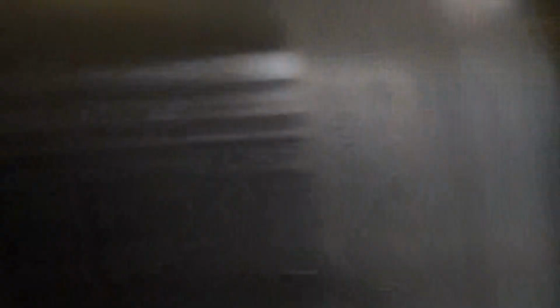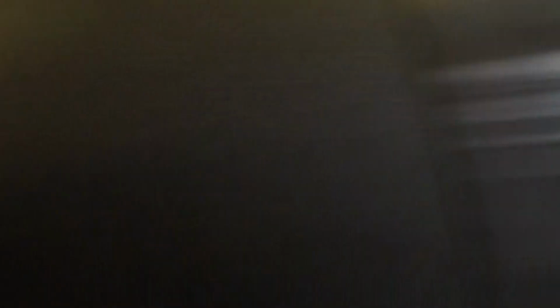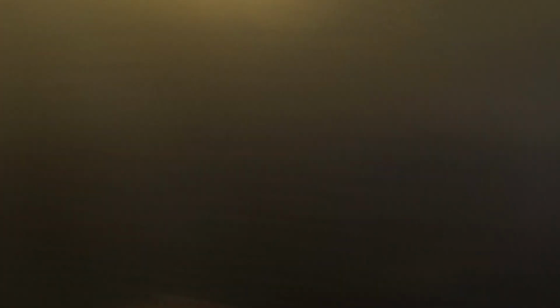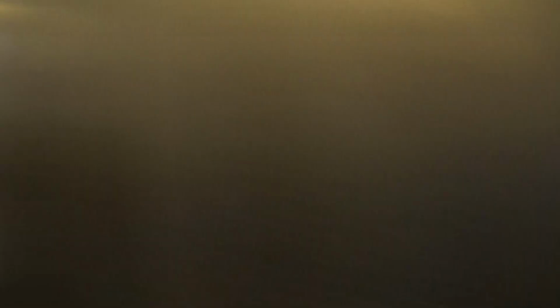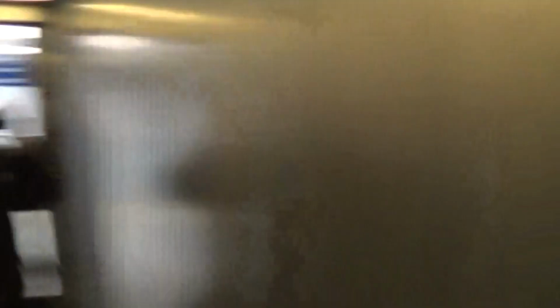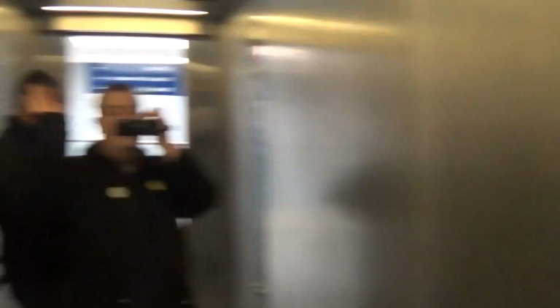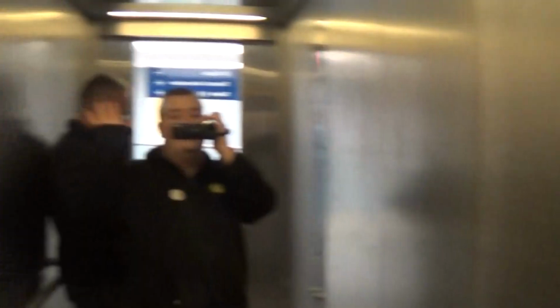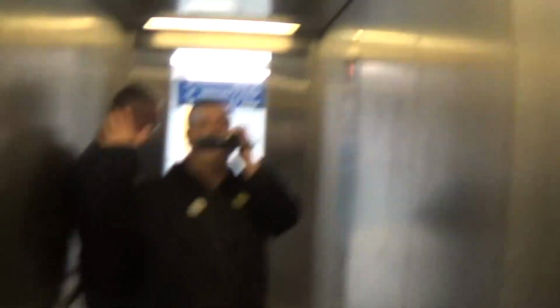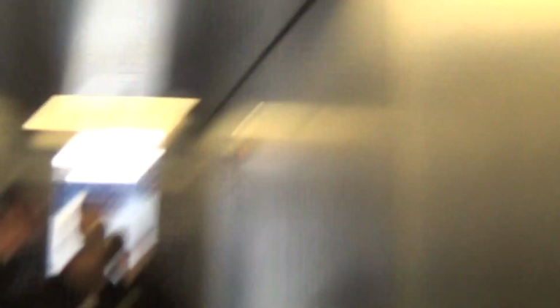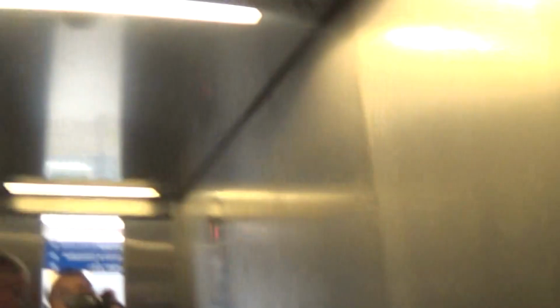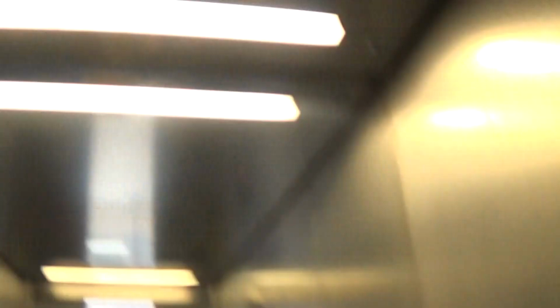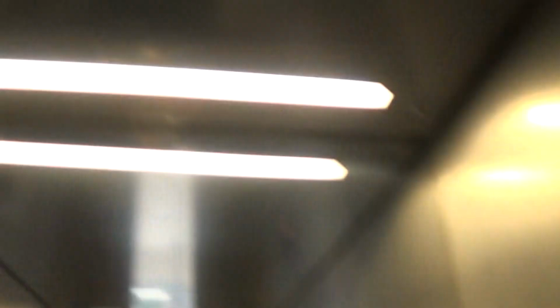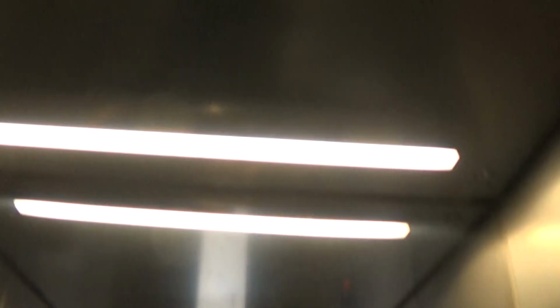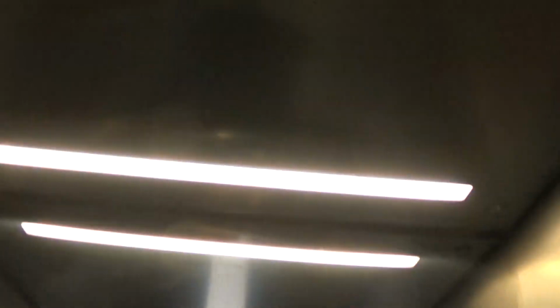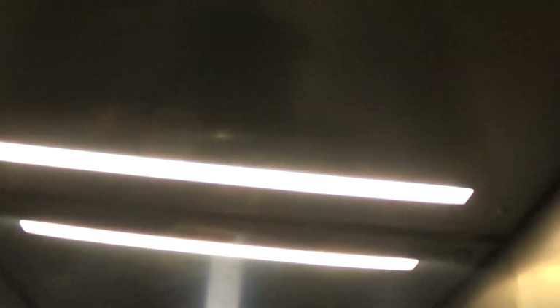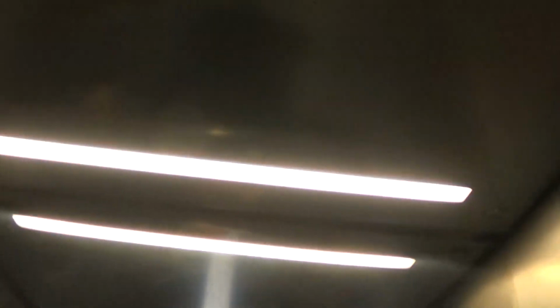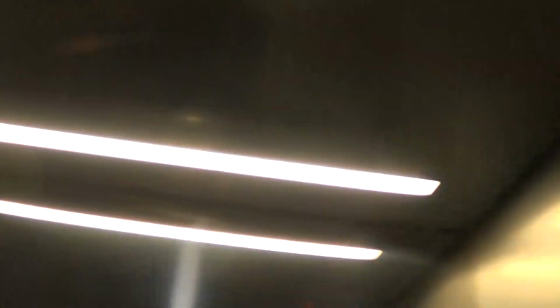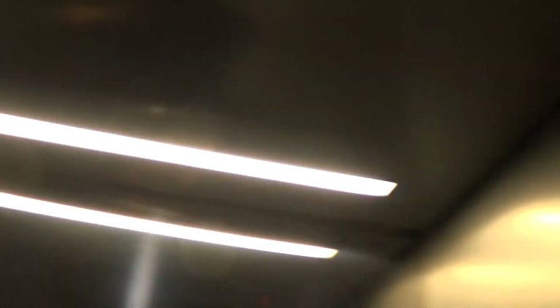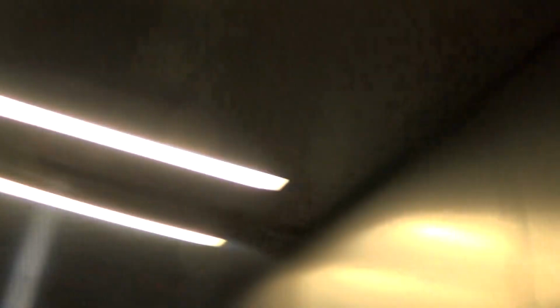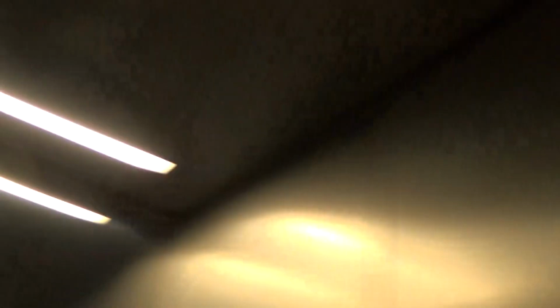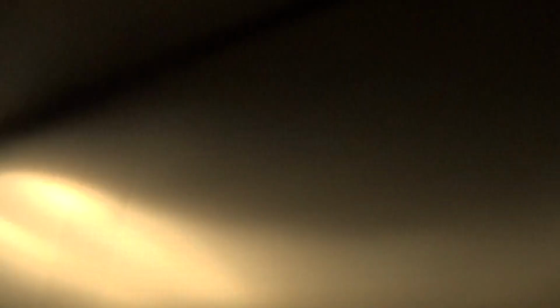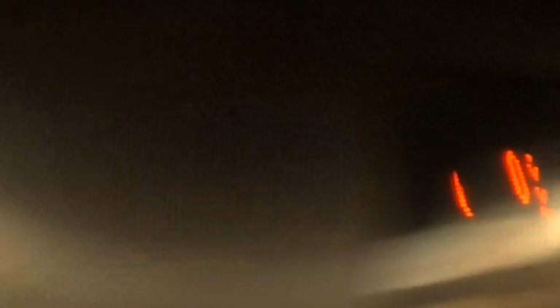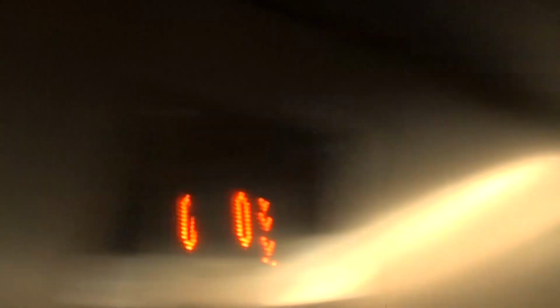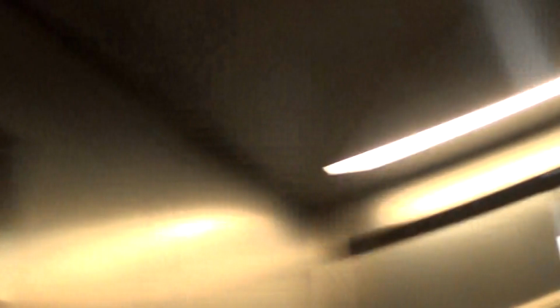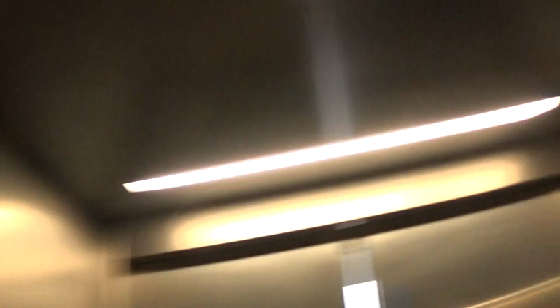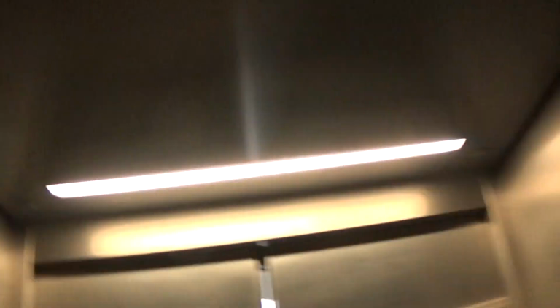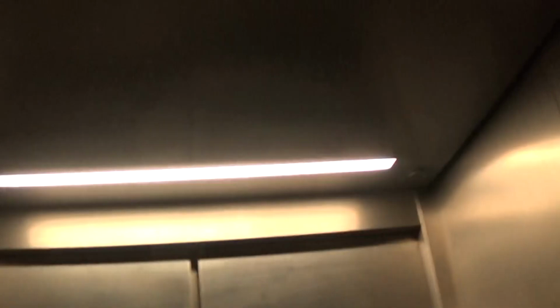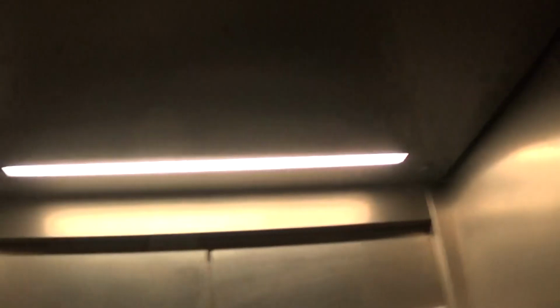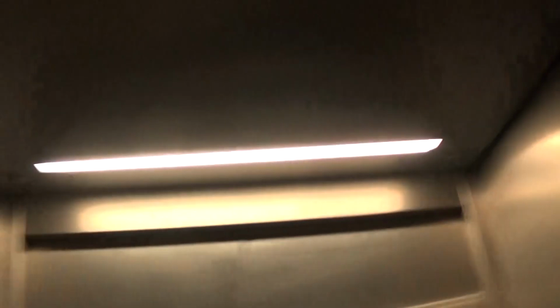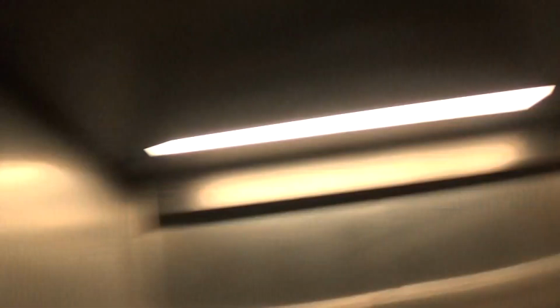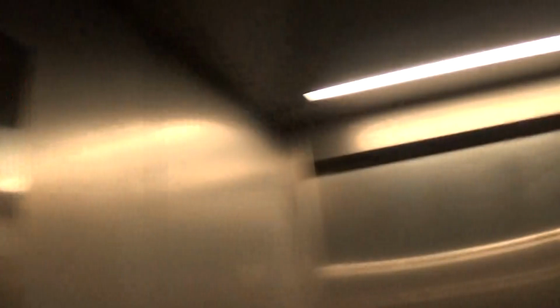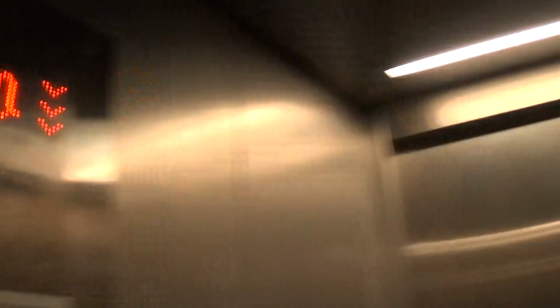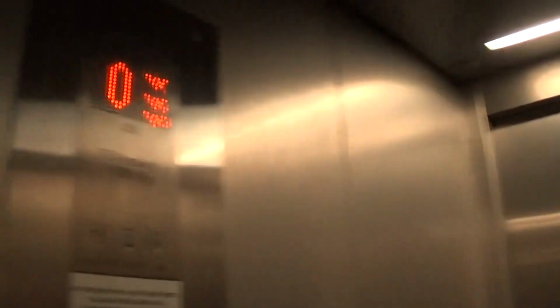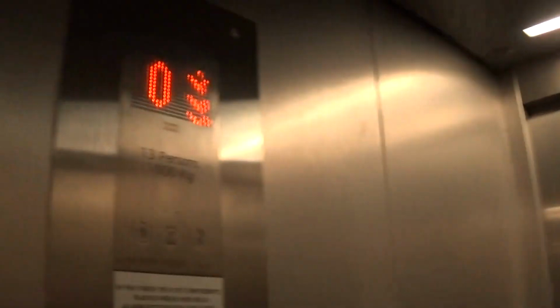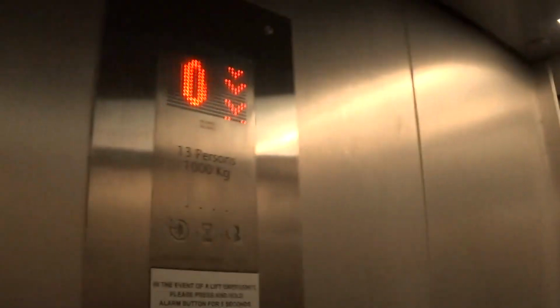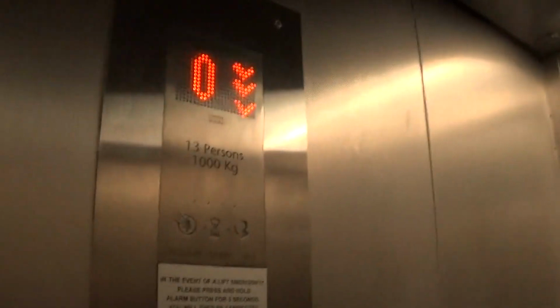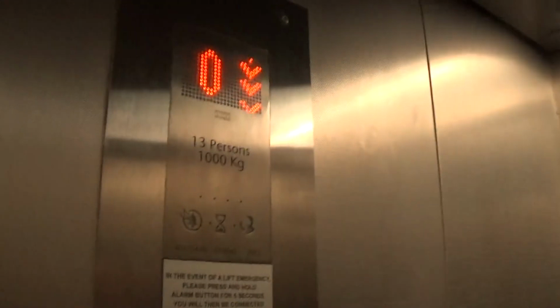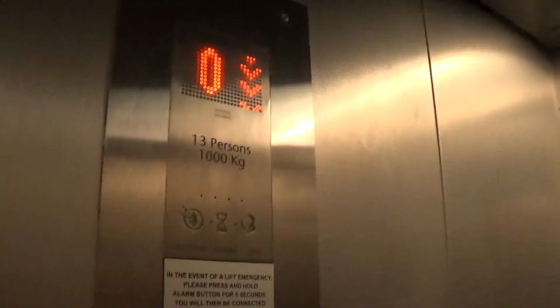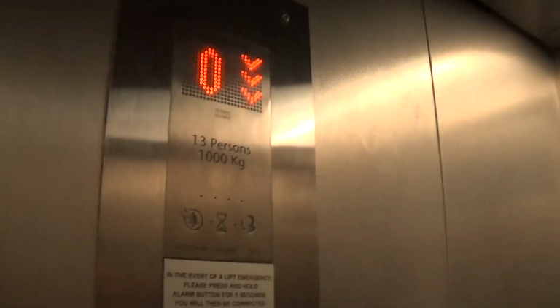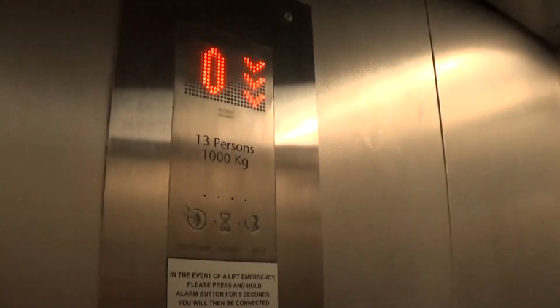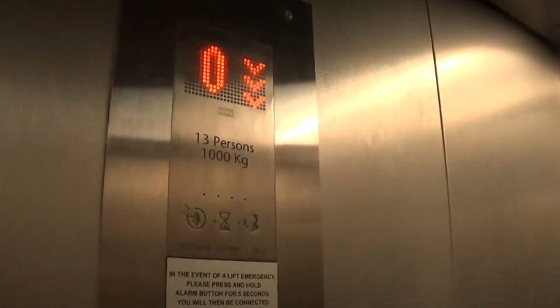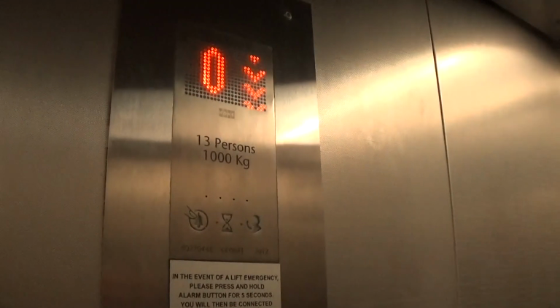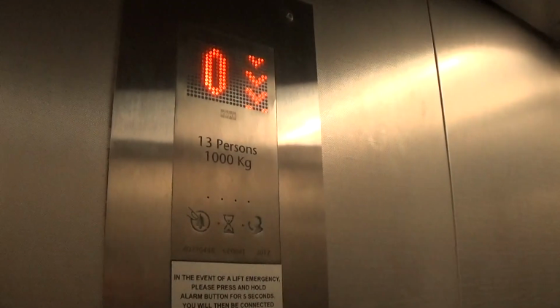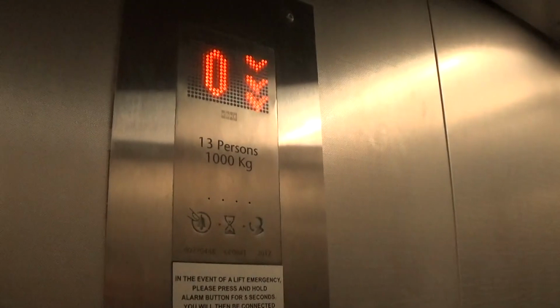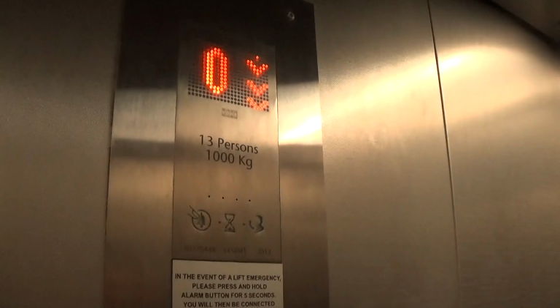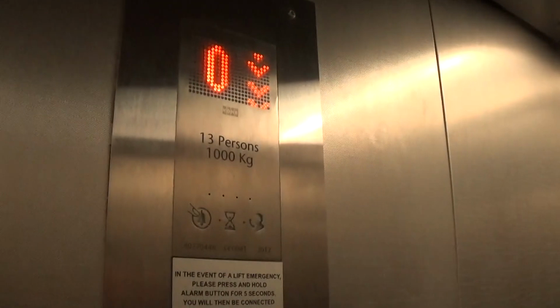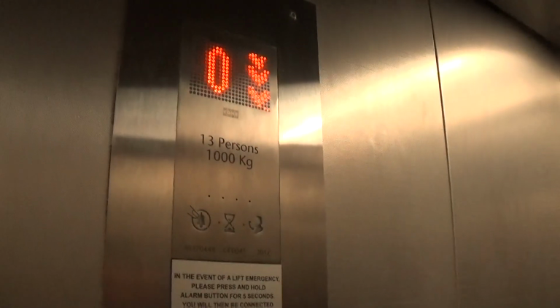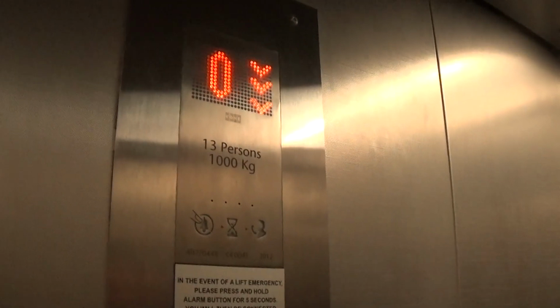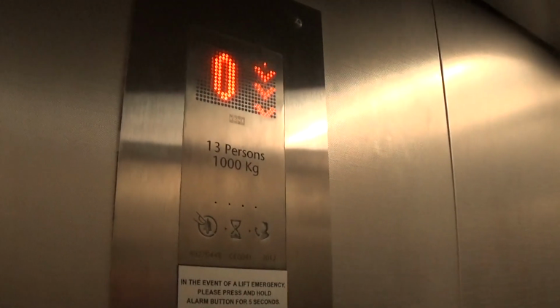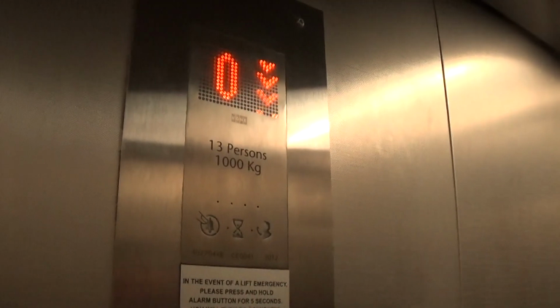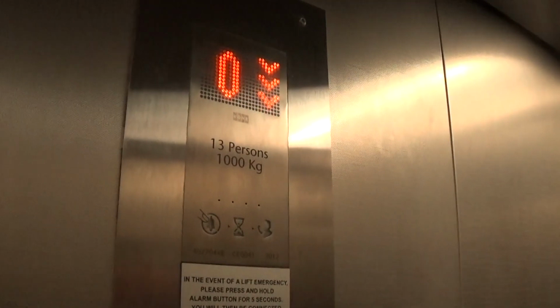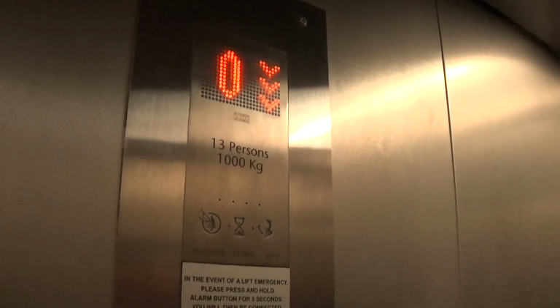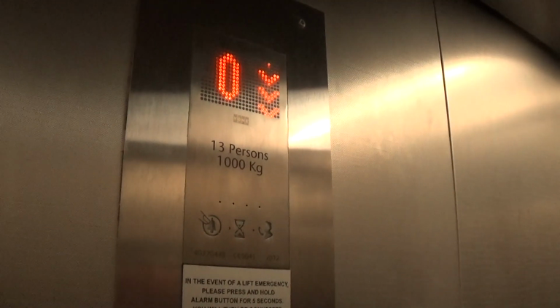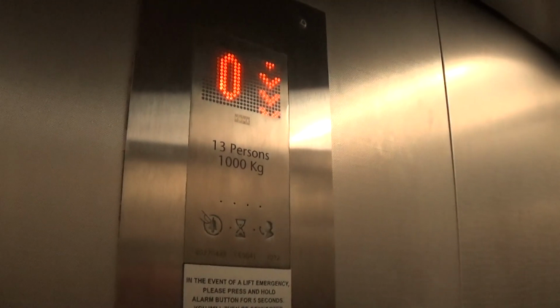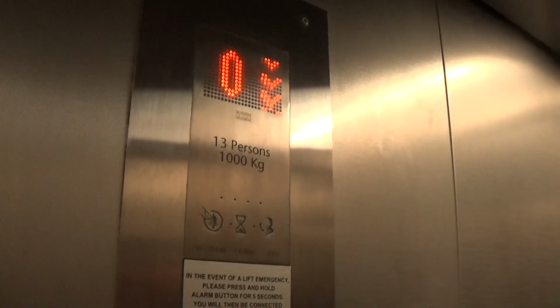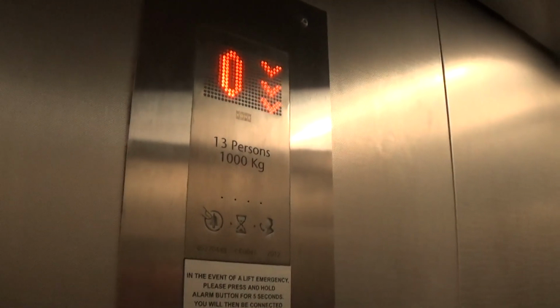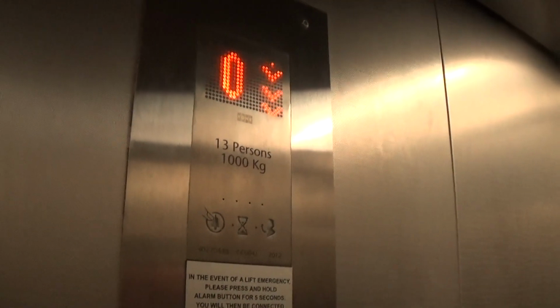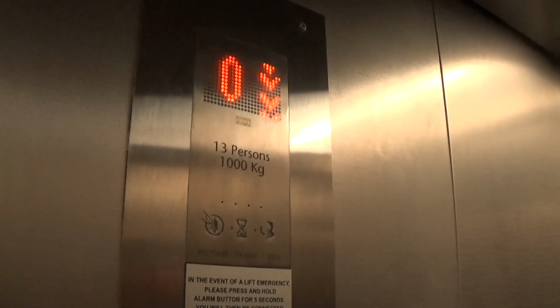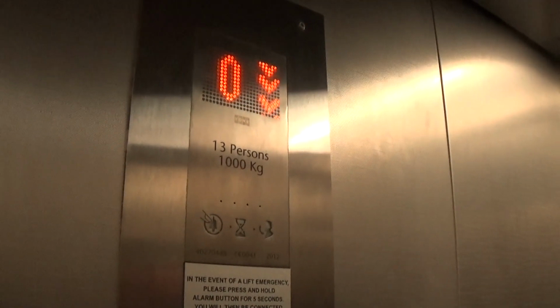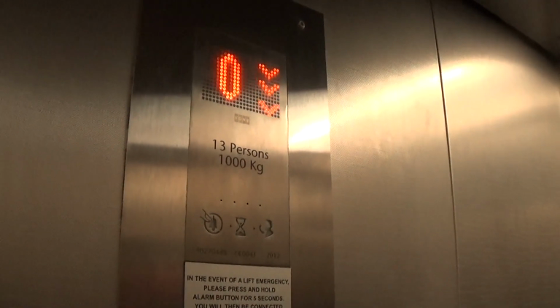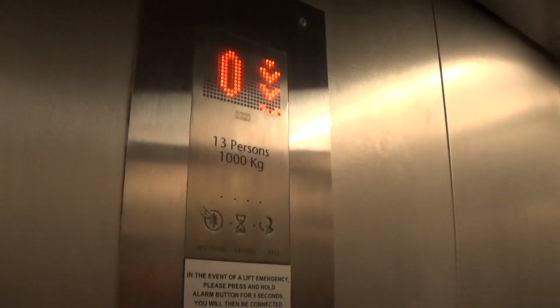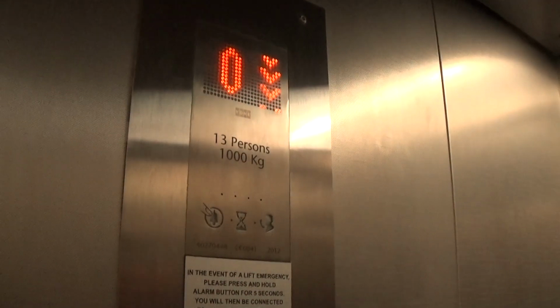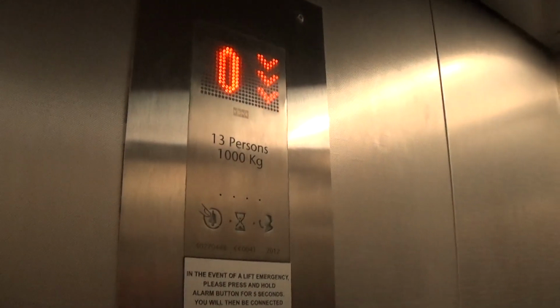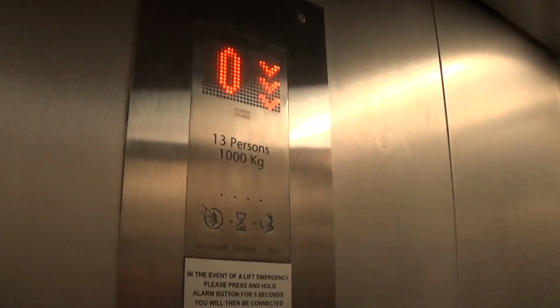Look at what you can see here — it's got the light fixture, indicator, 1000 kilos, 13 persons, and it's built to 2012.